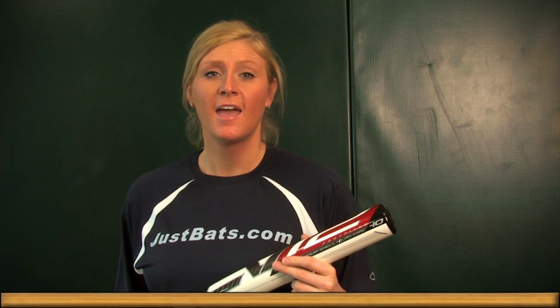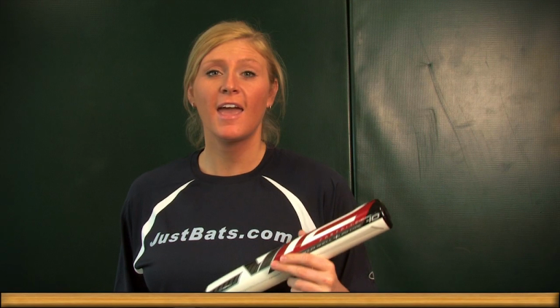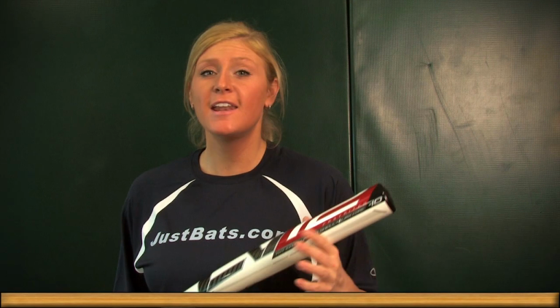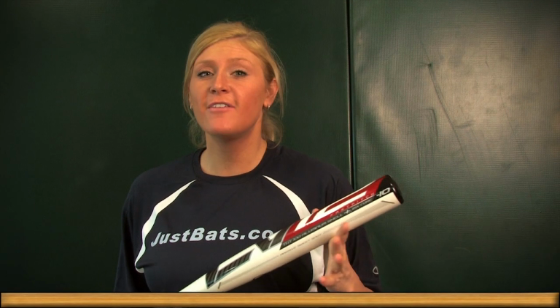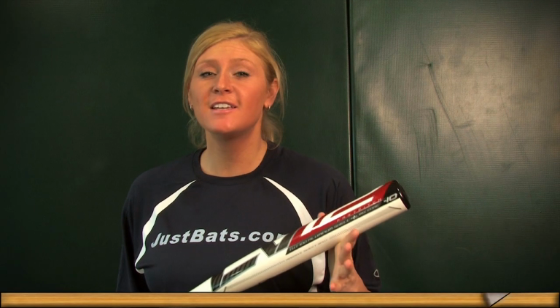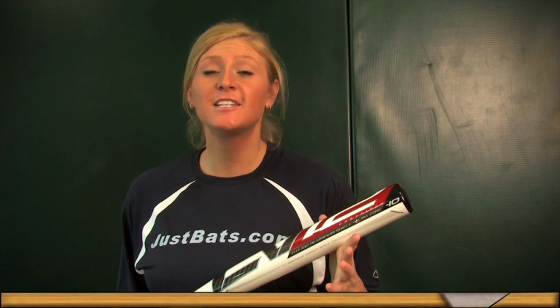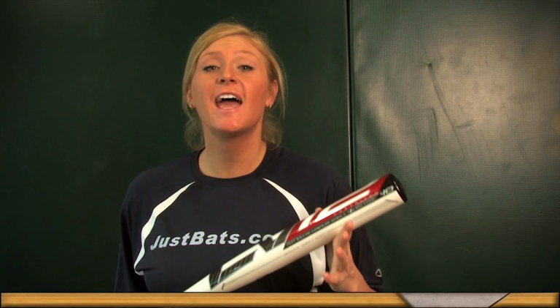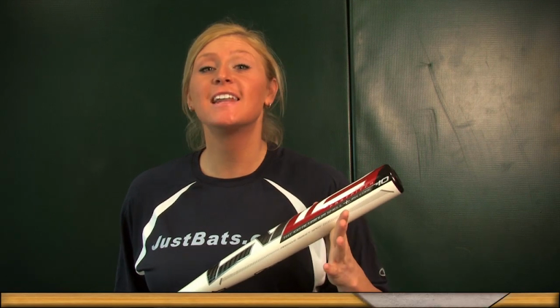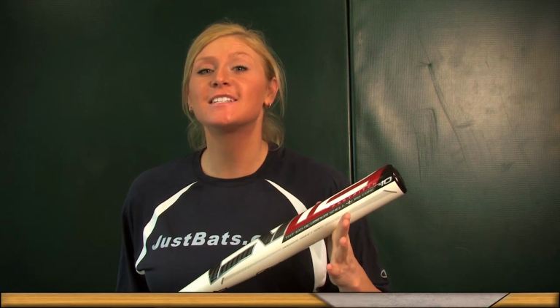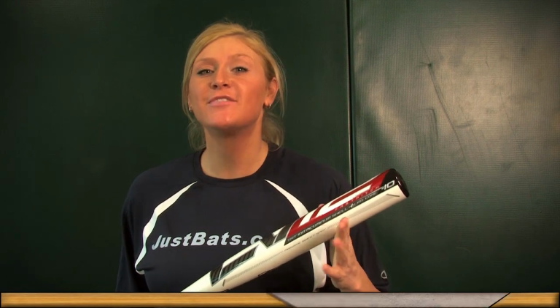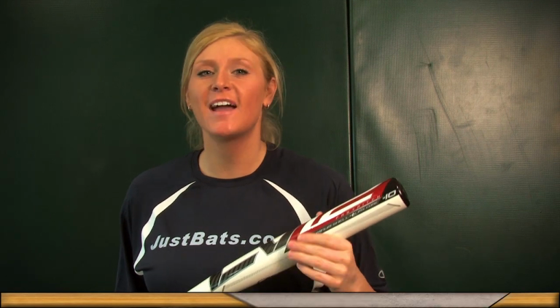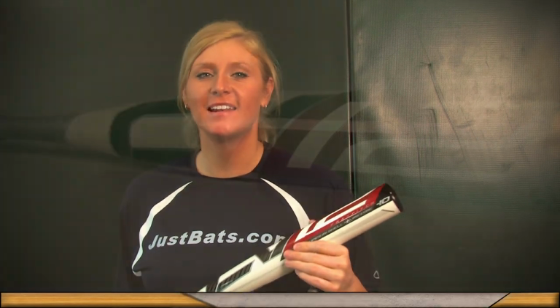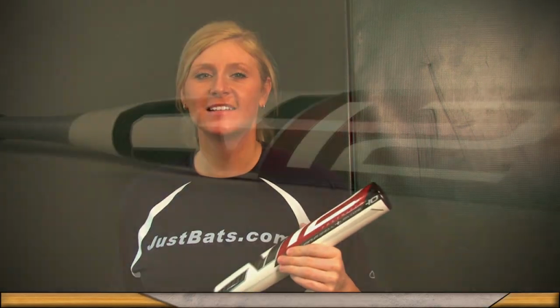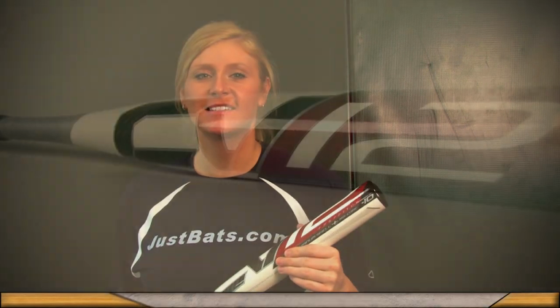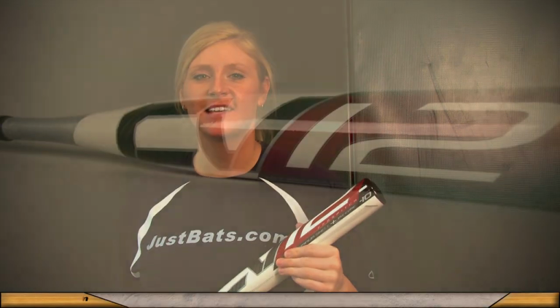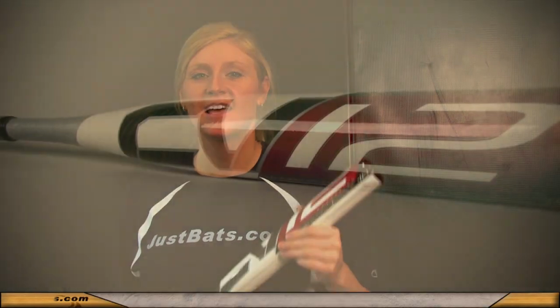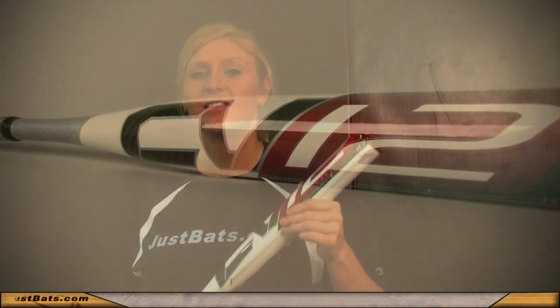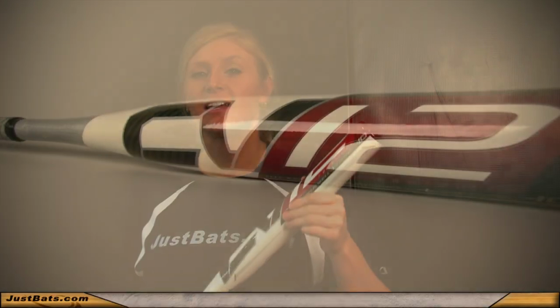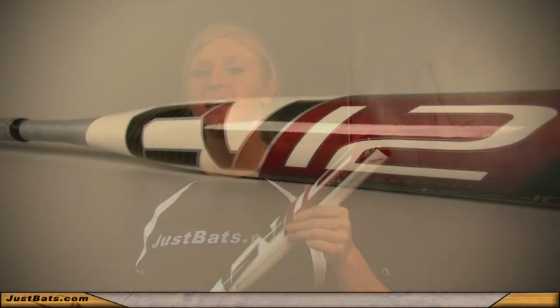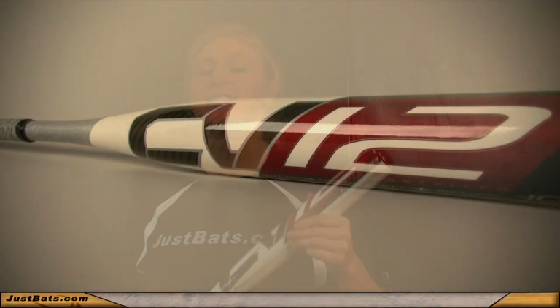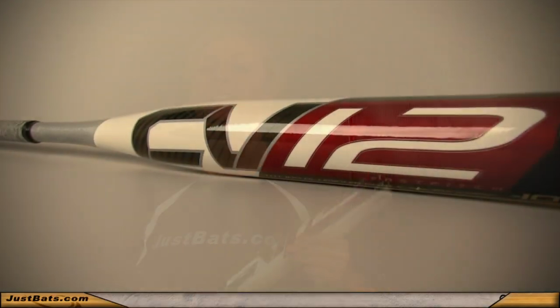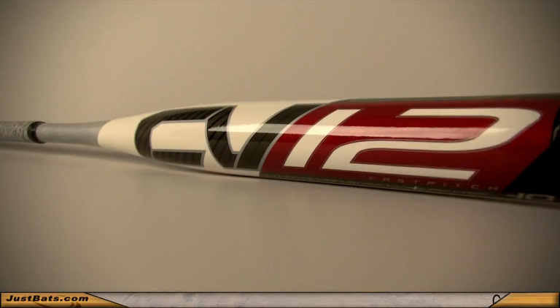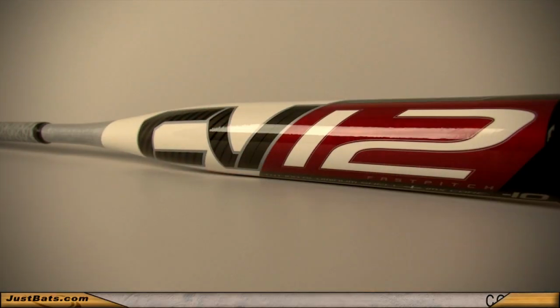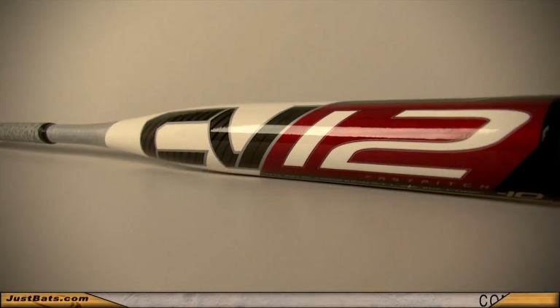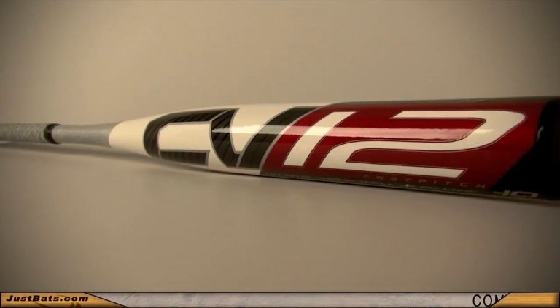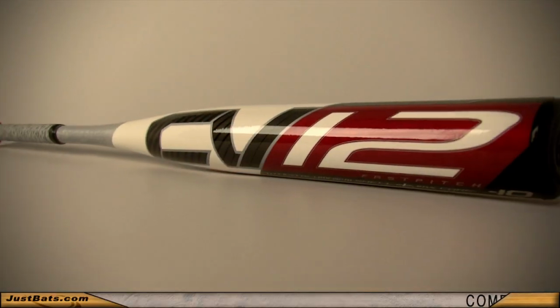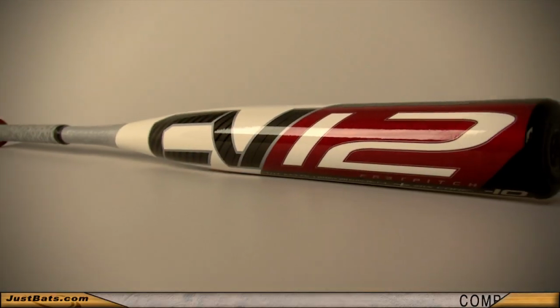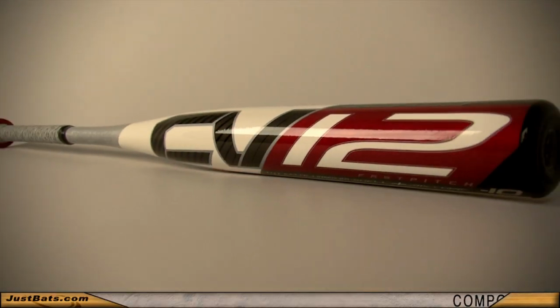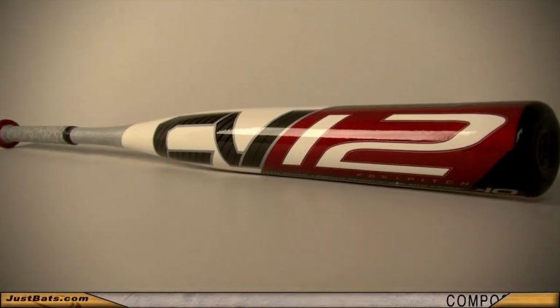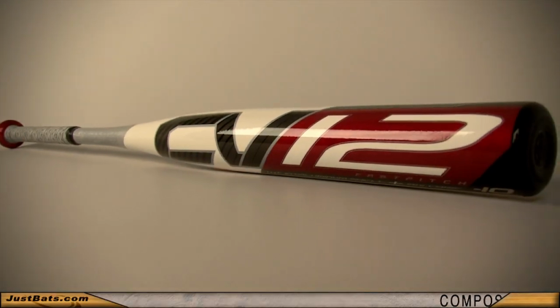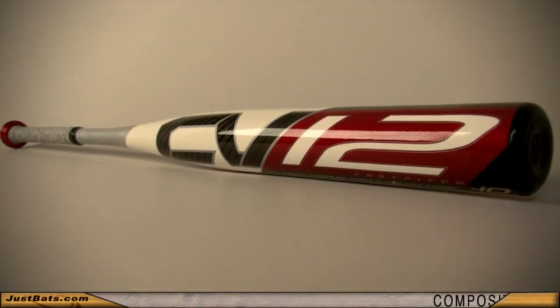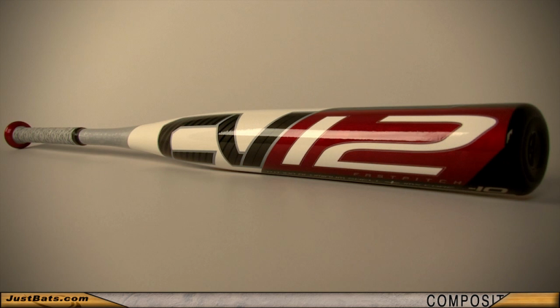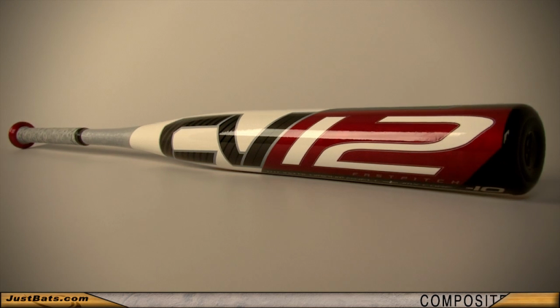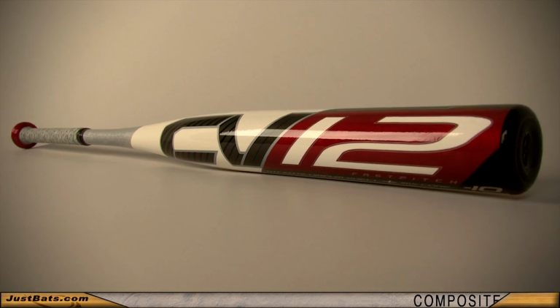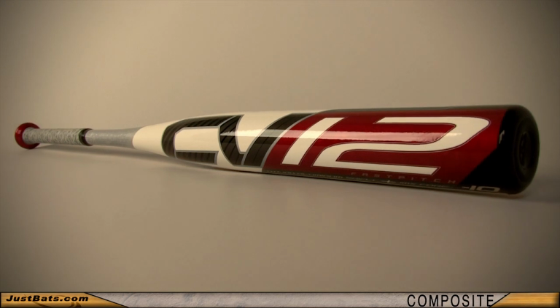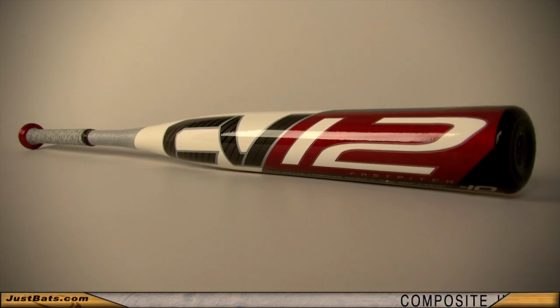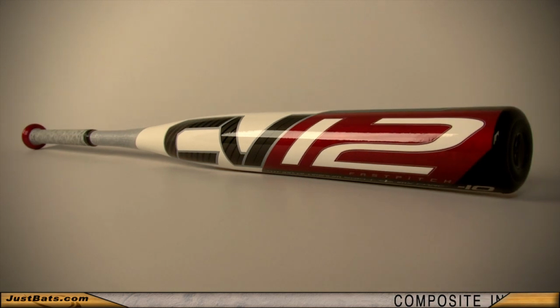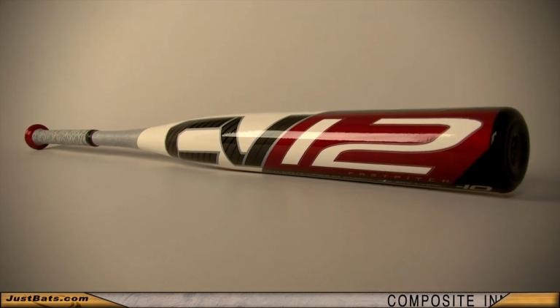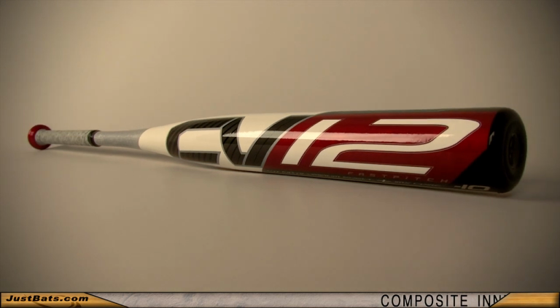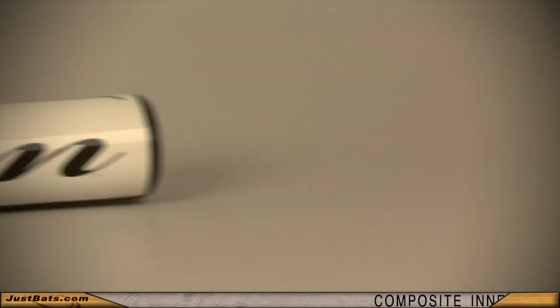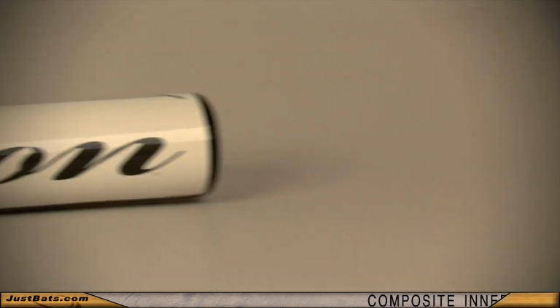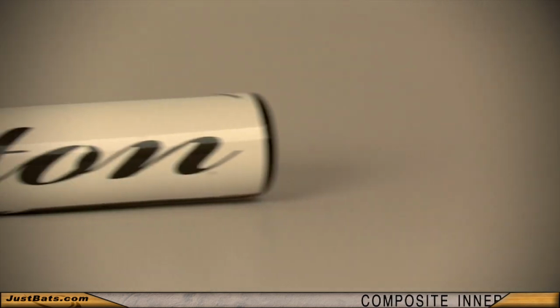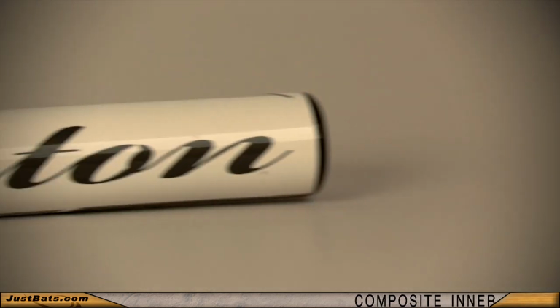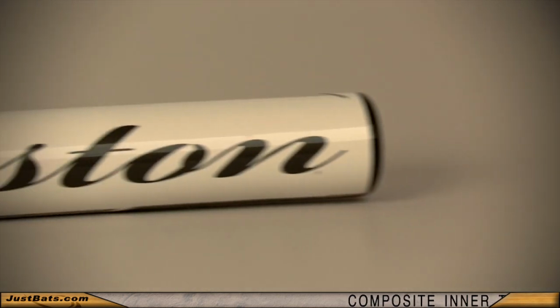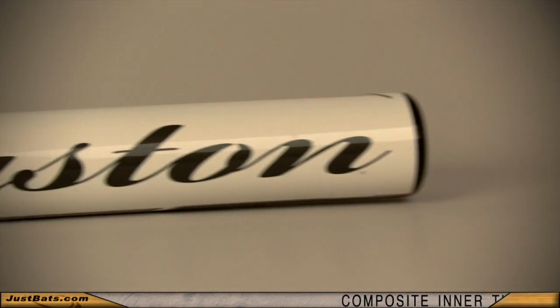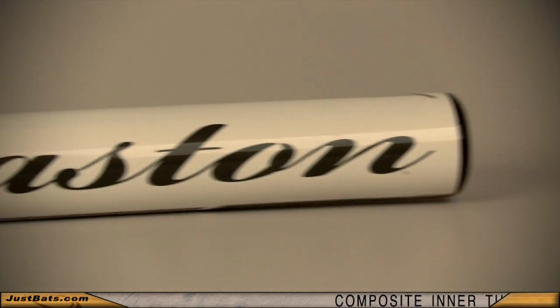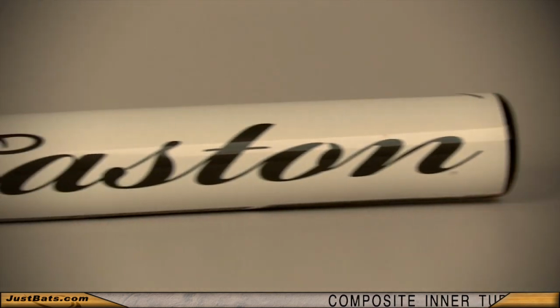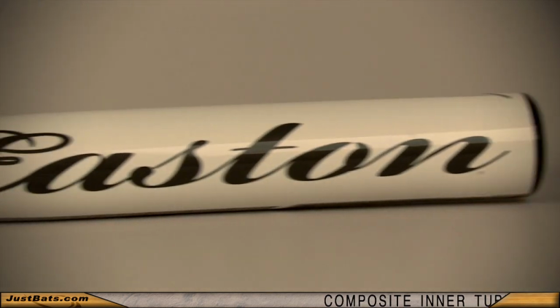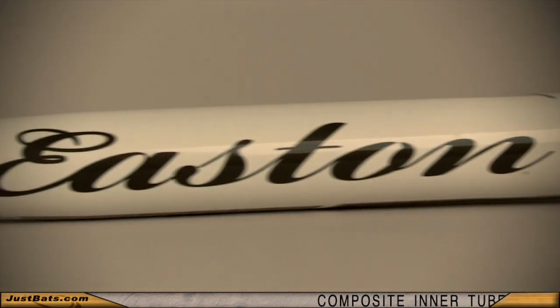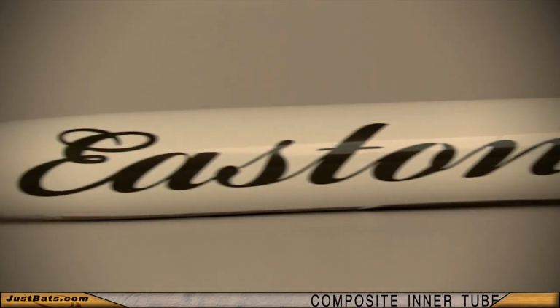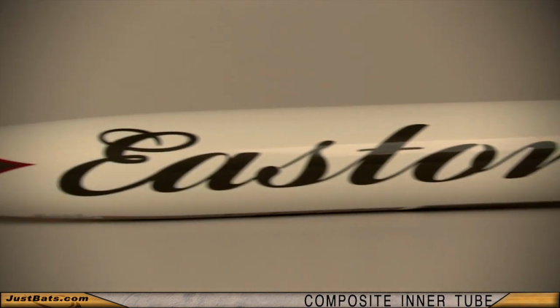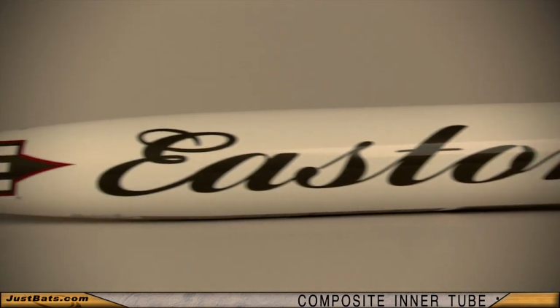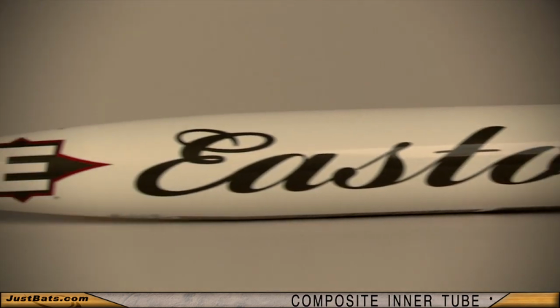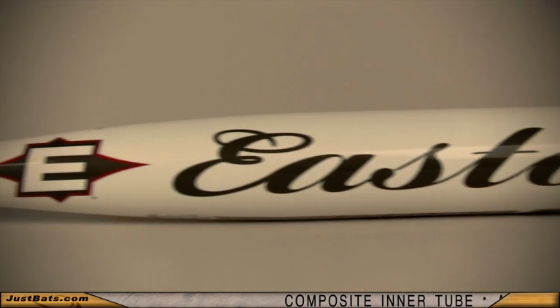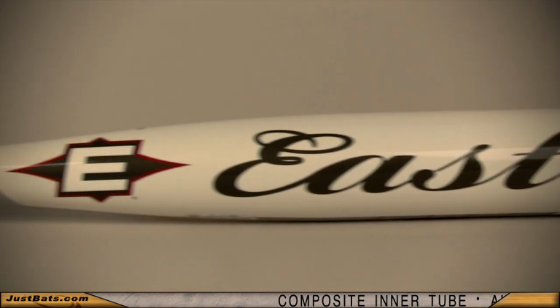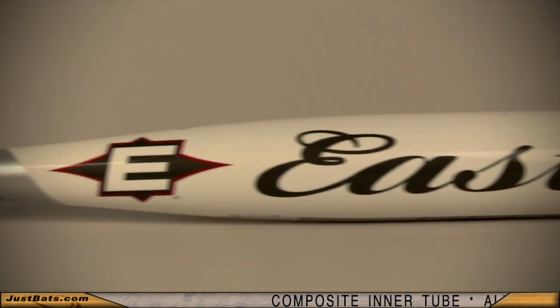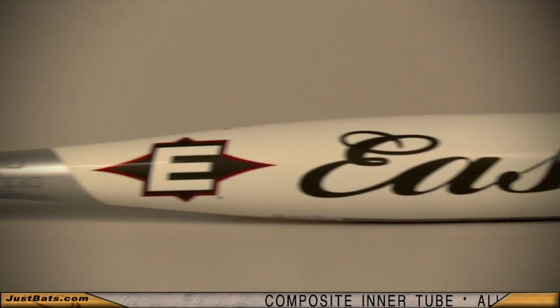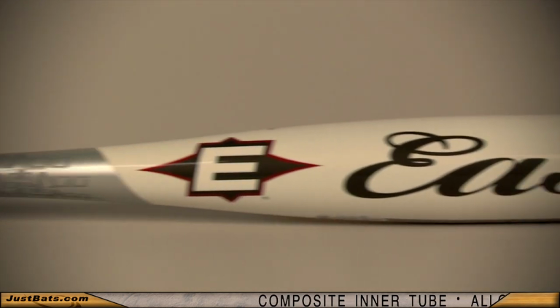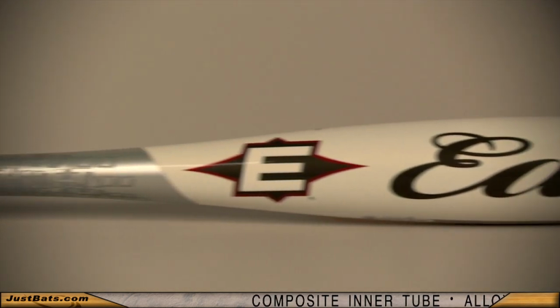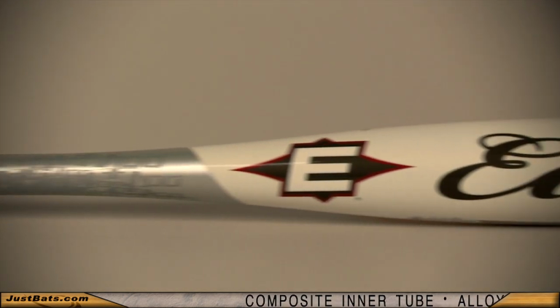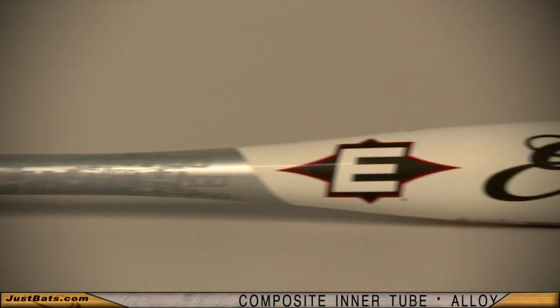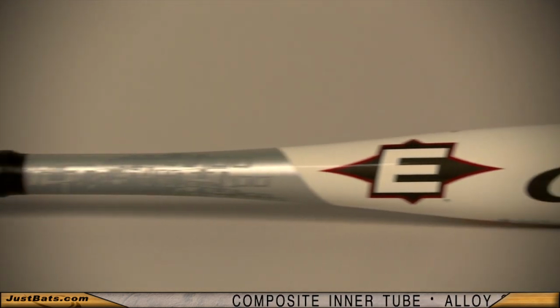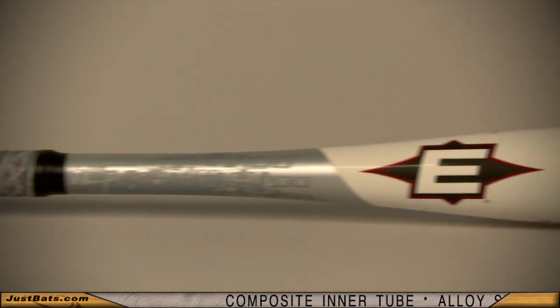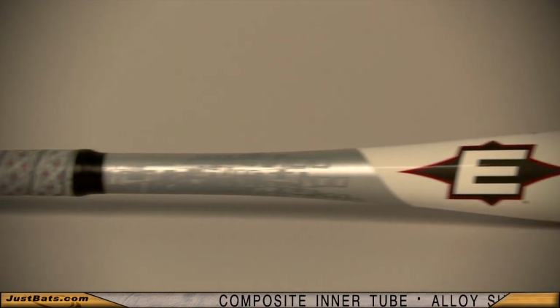Innovation at its finest, the Easton CV12 has burst onto the diamond. Composite, alloy — how about both?